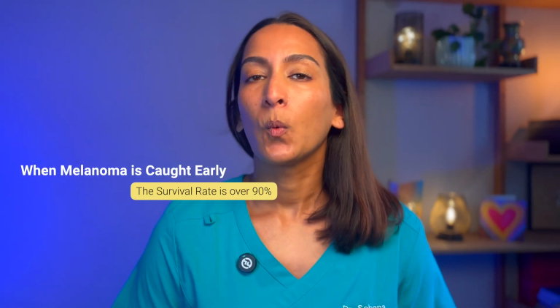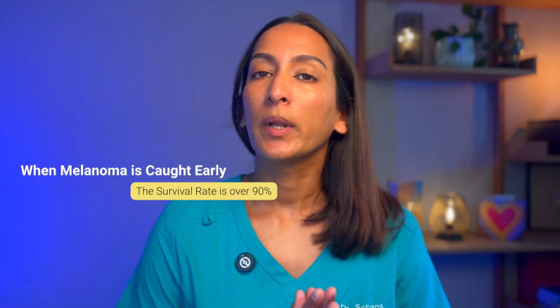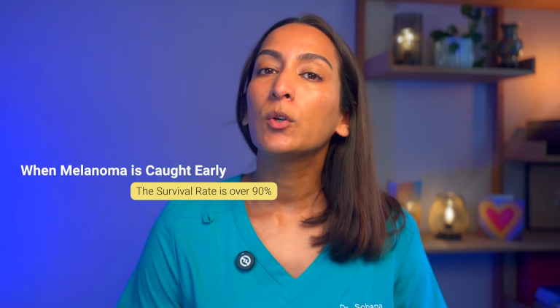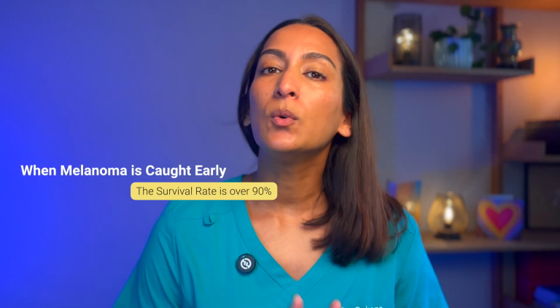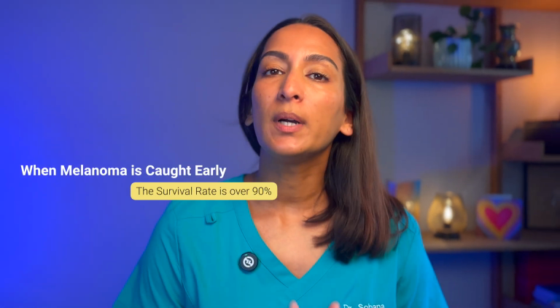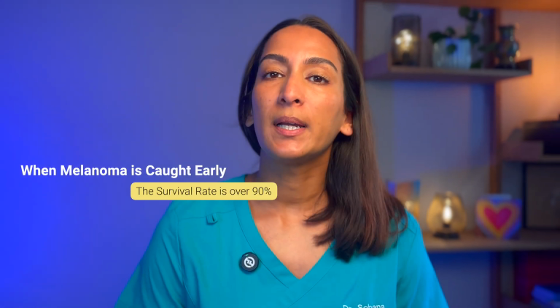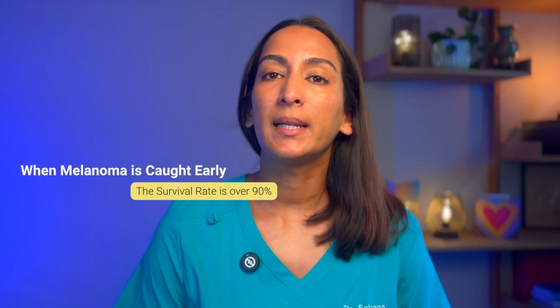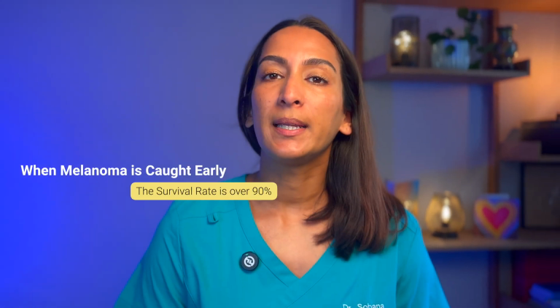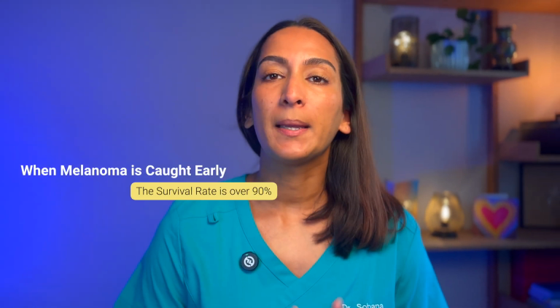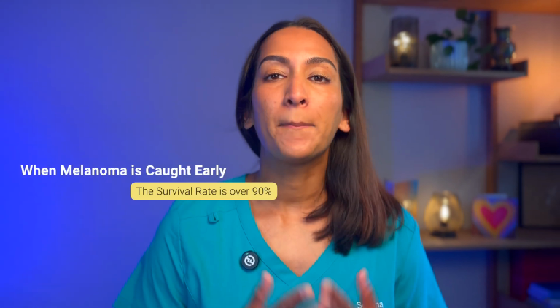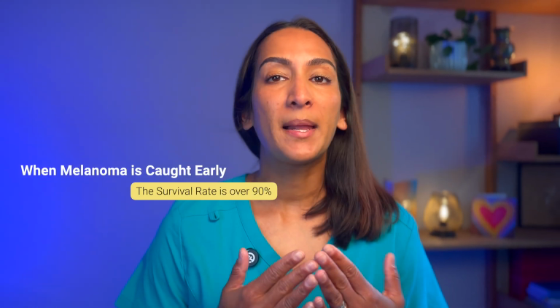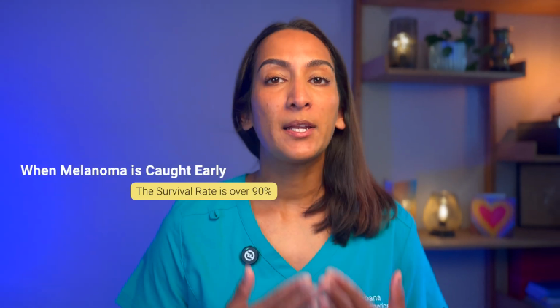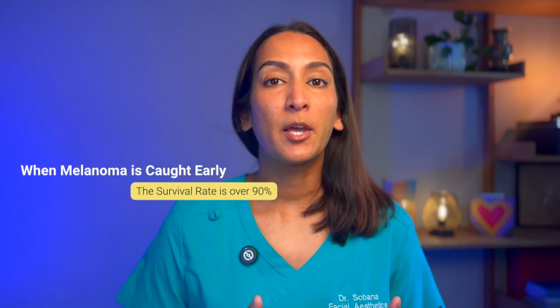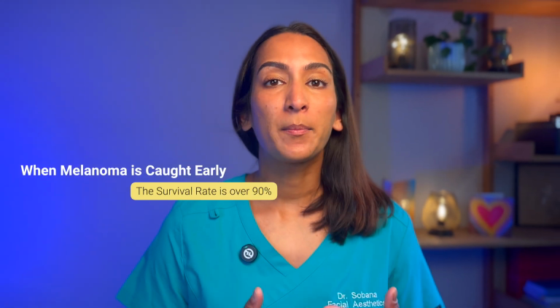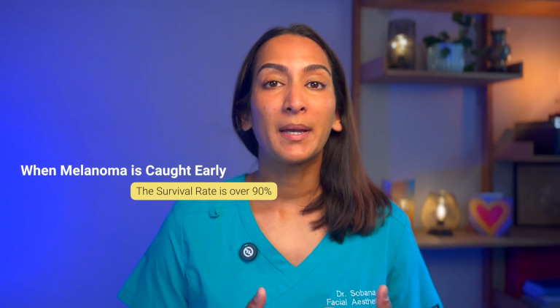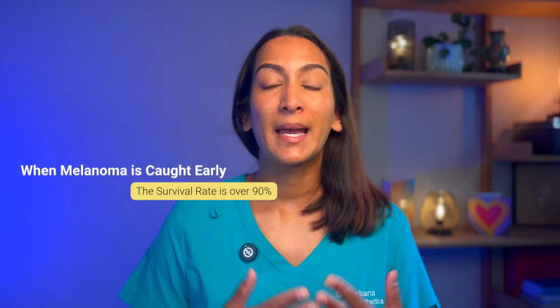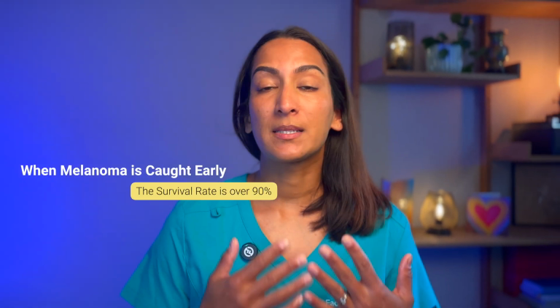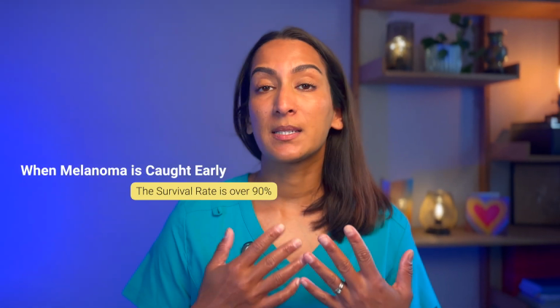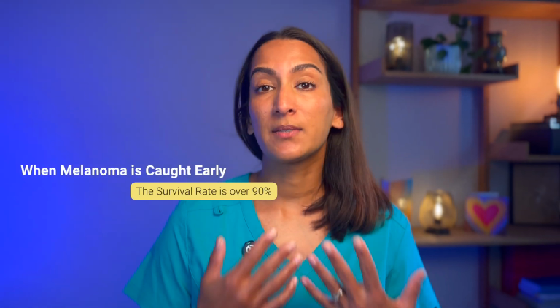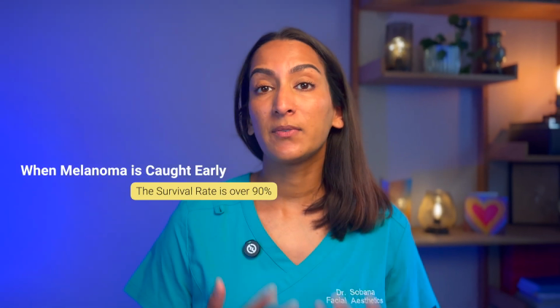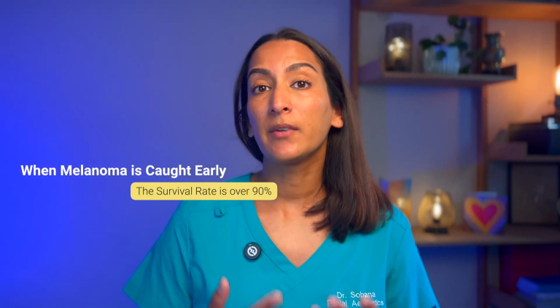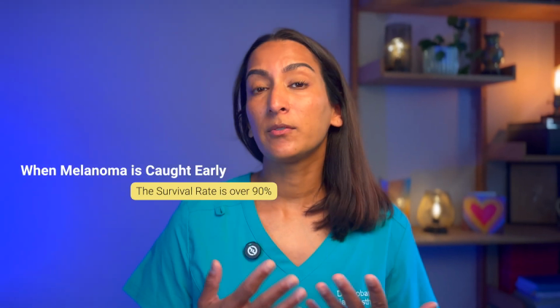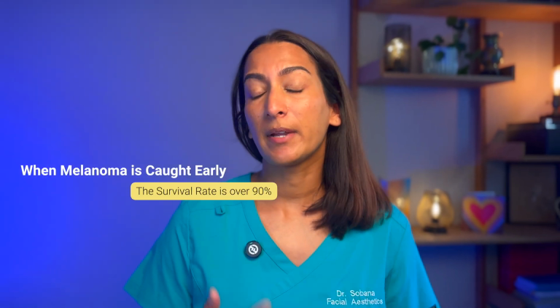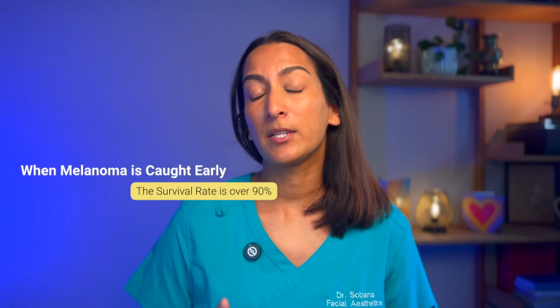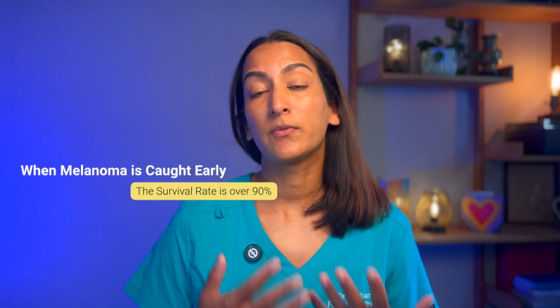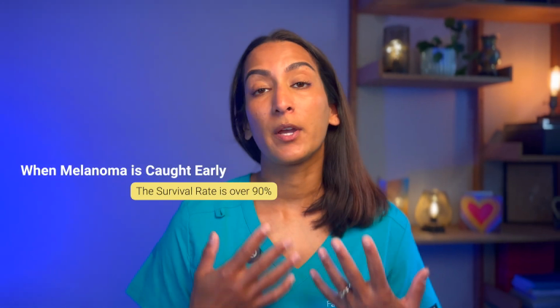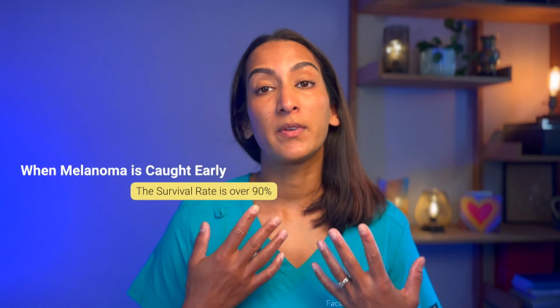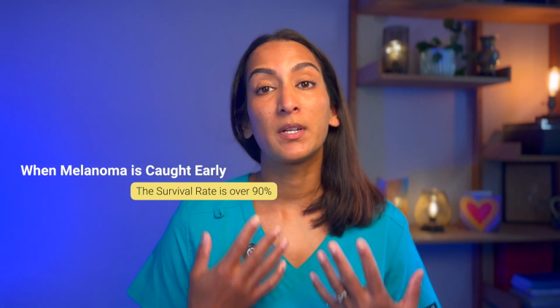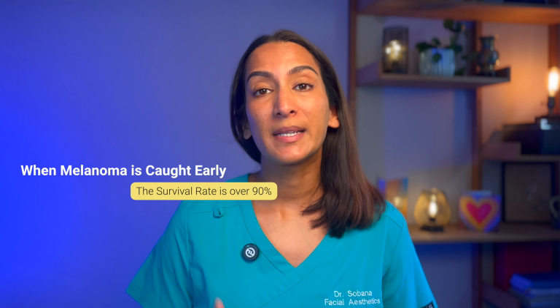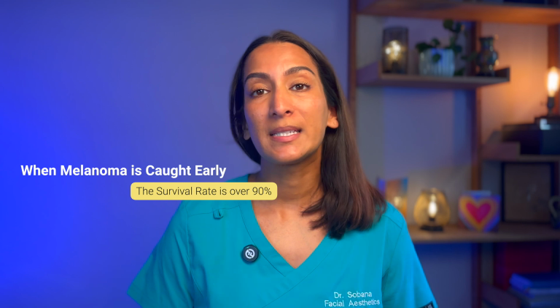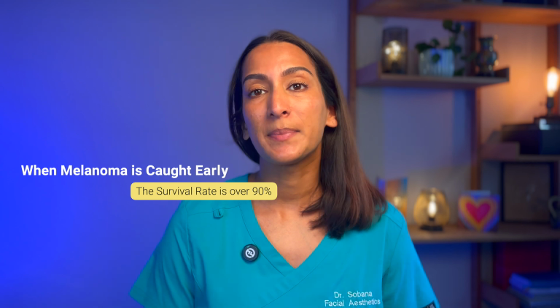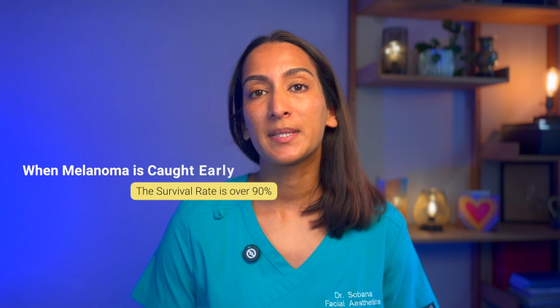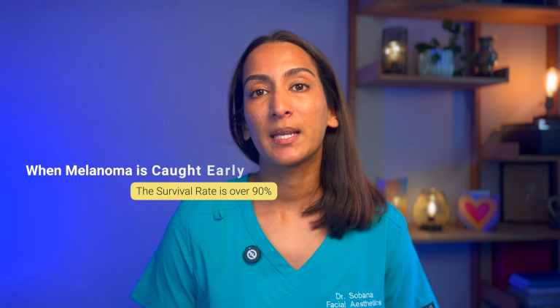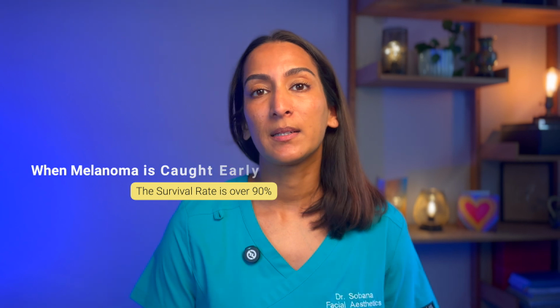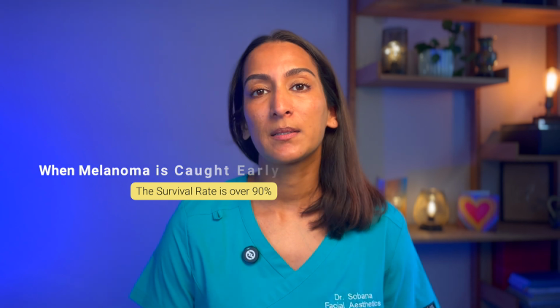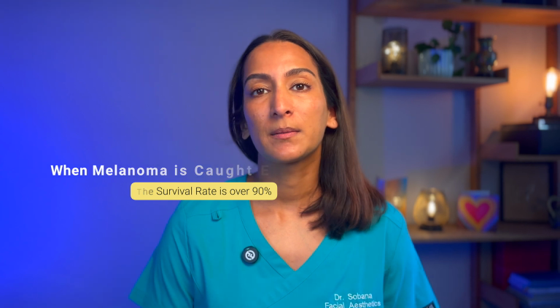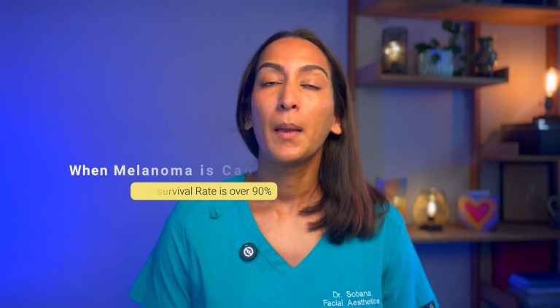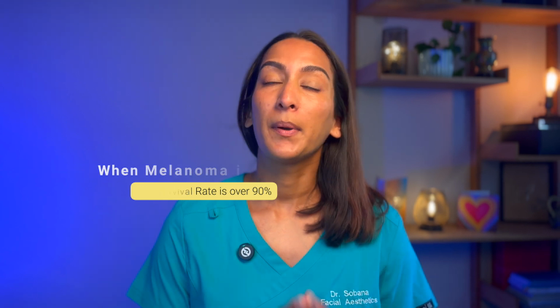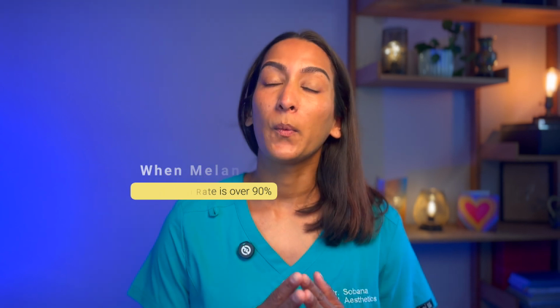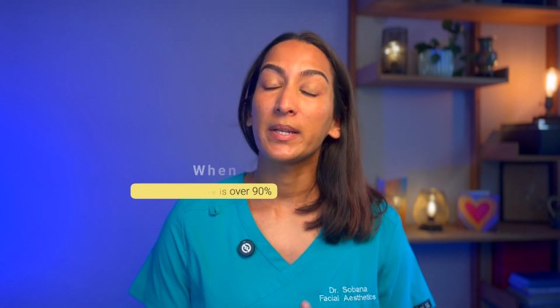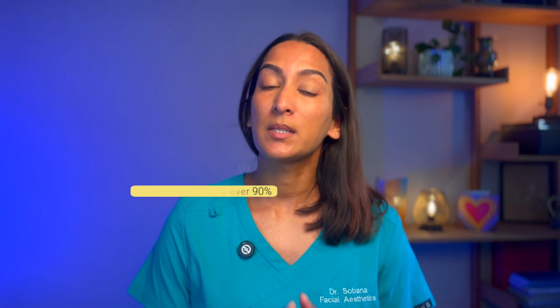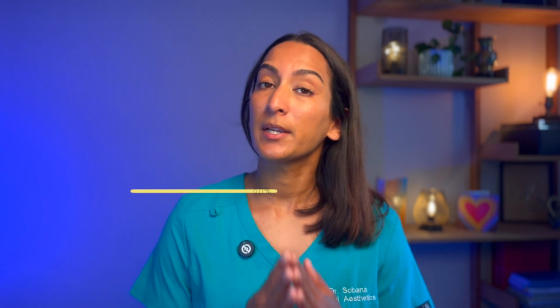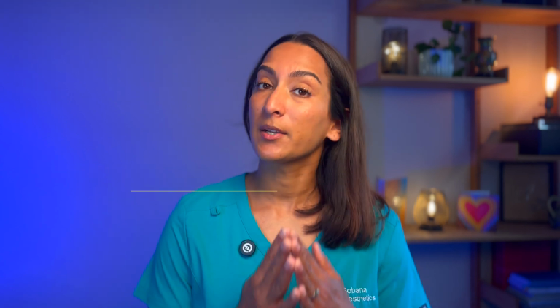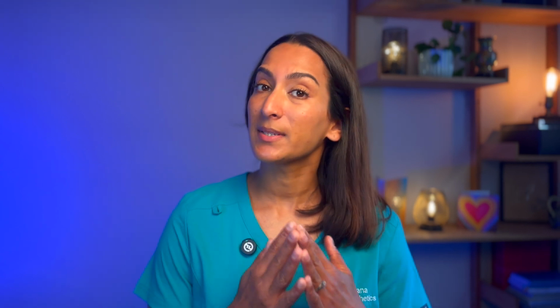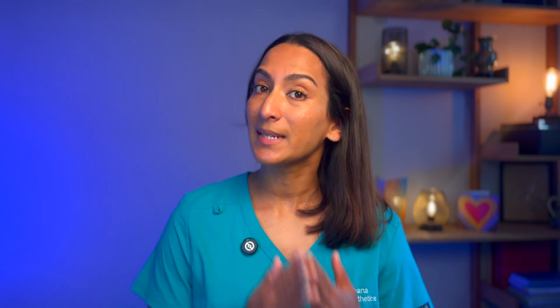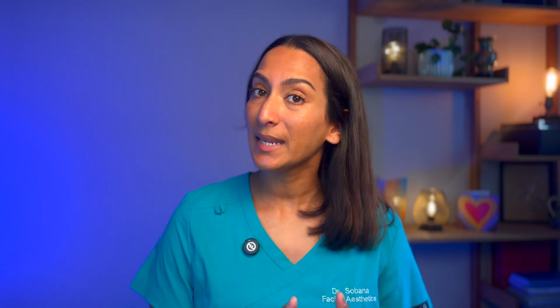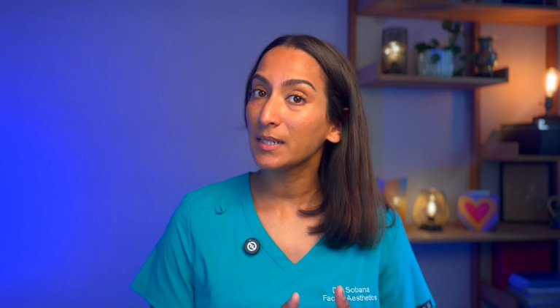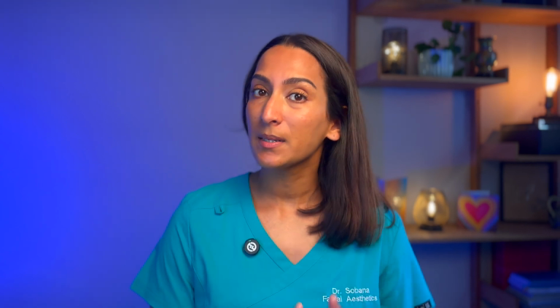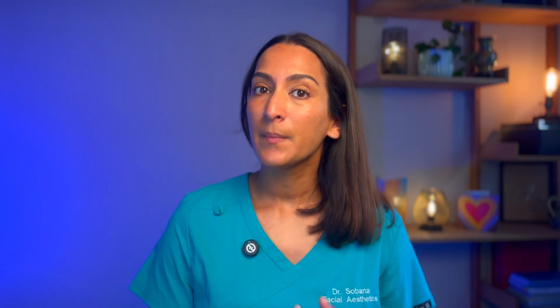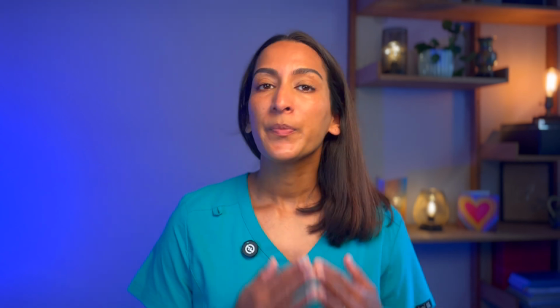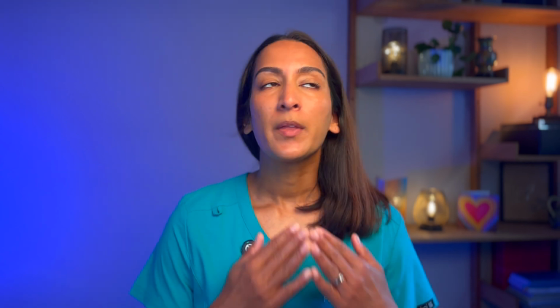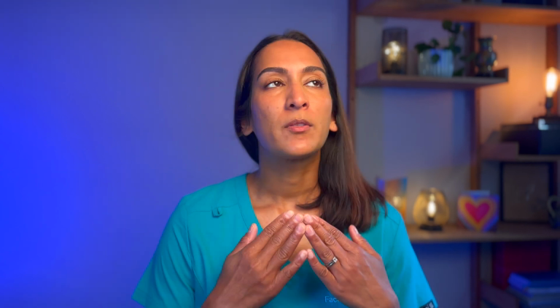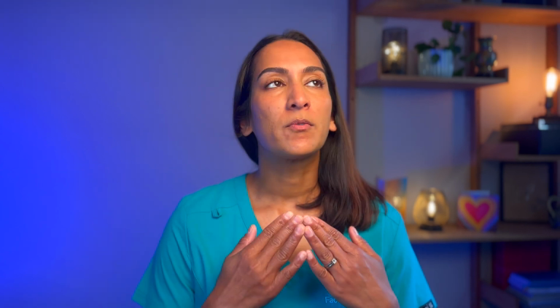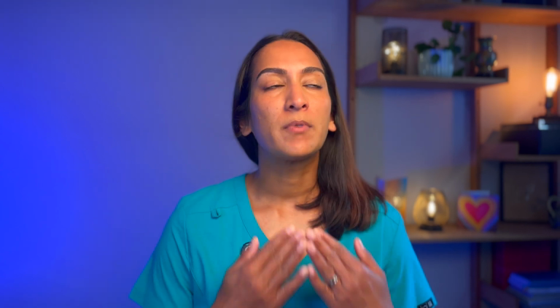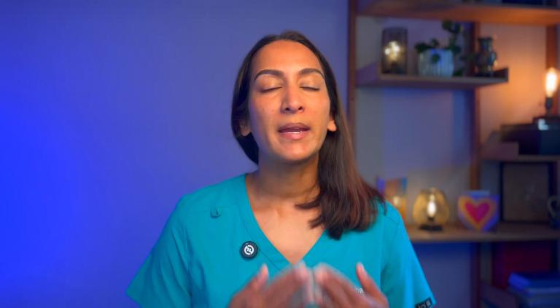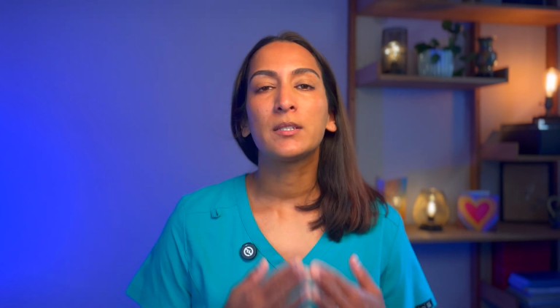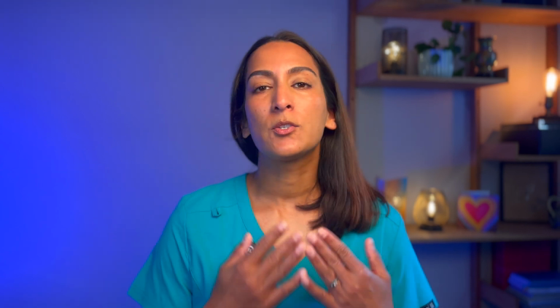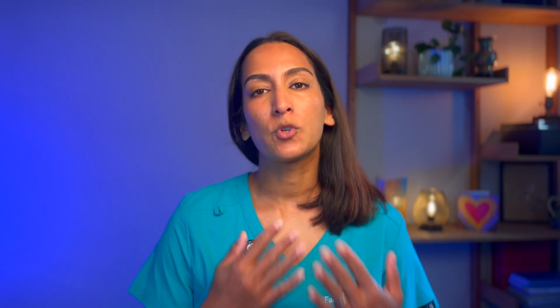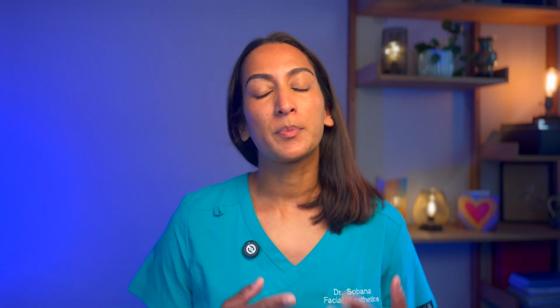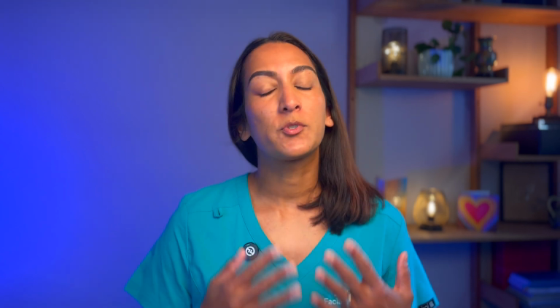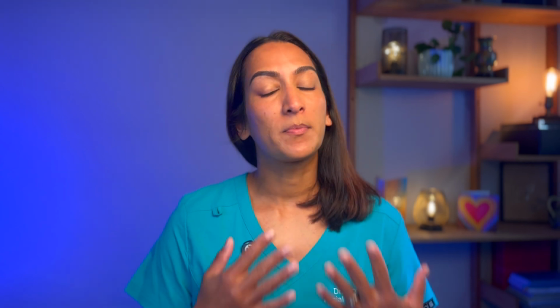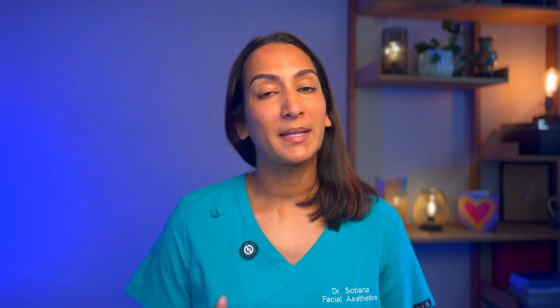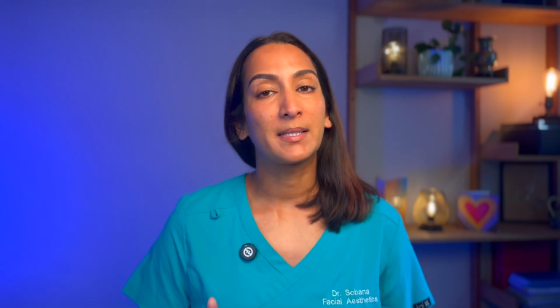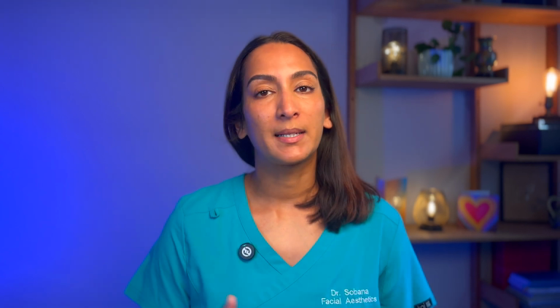Early detection is everything. When caught early, melanoma has a survival rate of over 90%. But when diagnosed late, the rate drops dramatically.